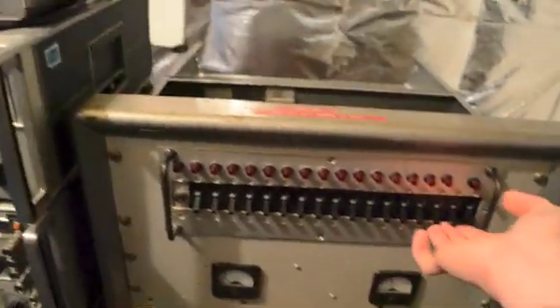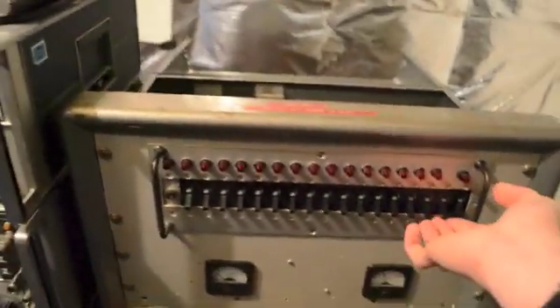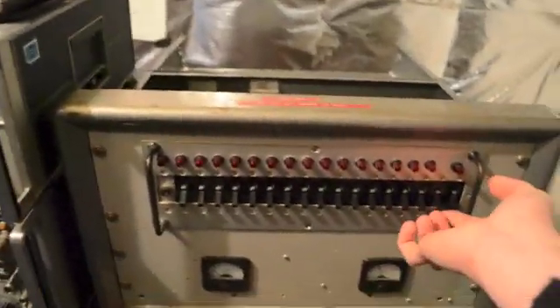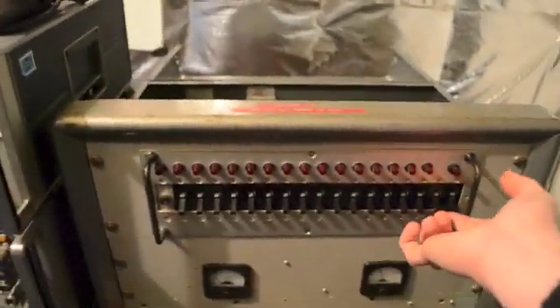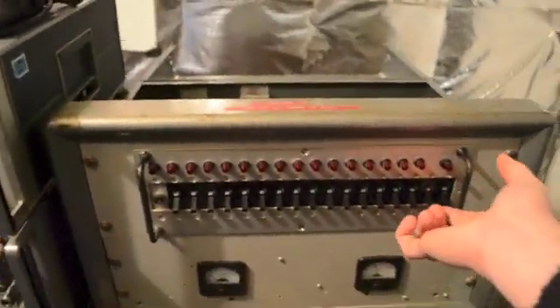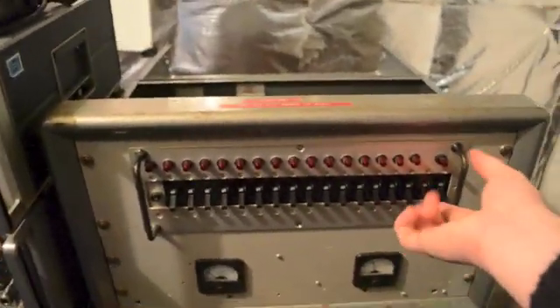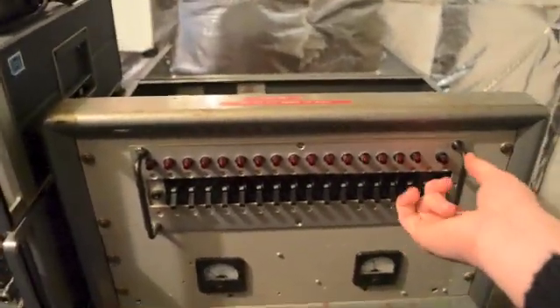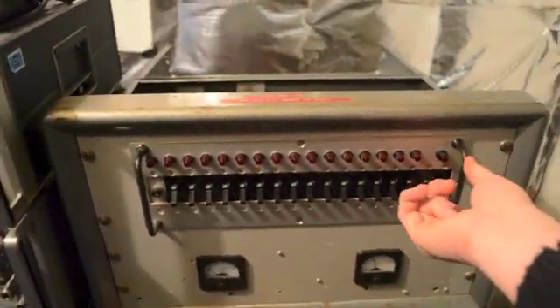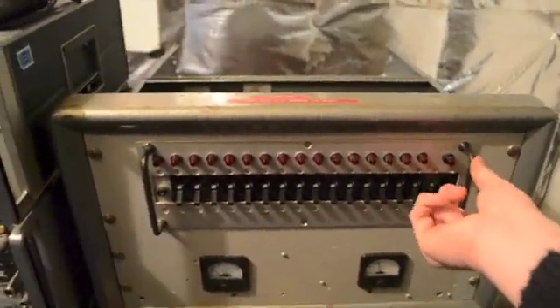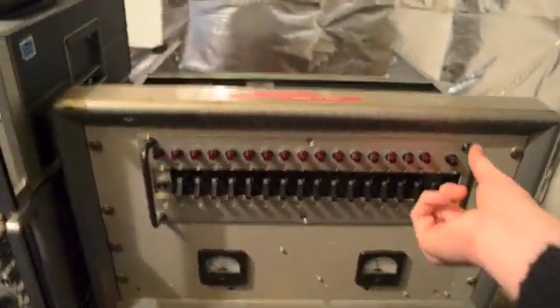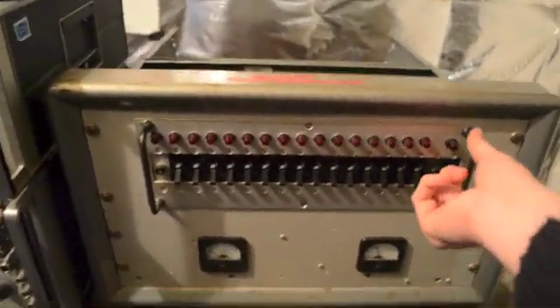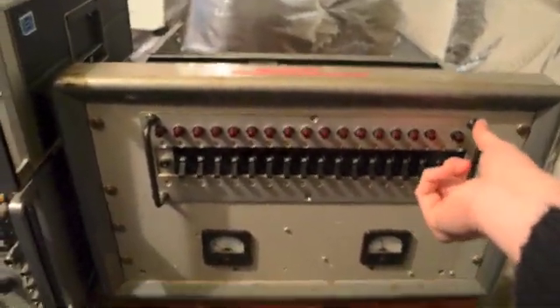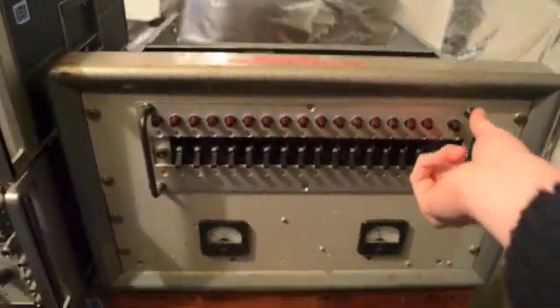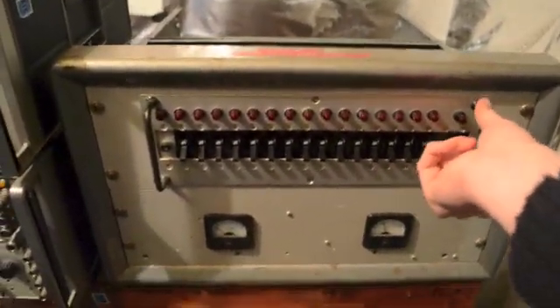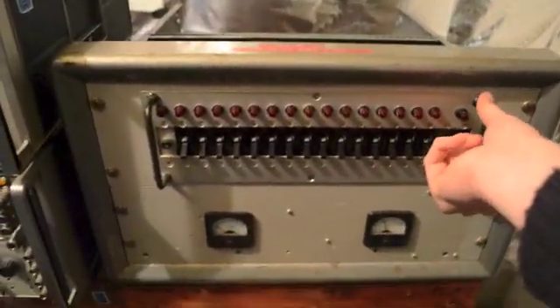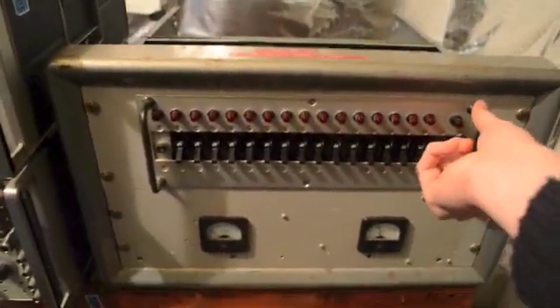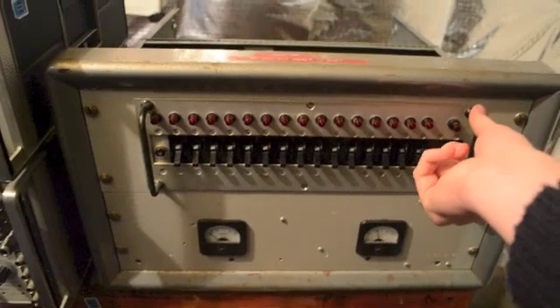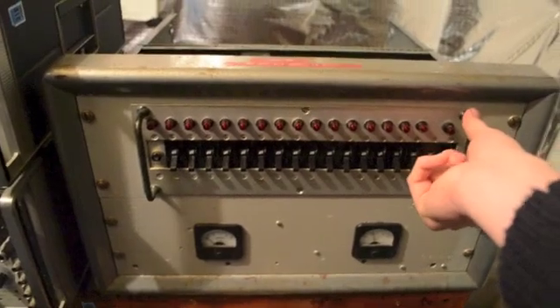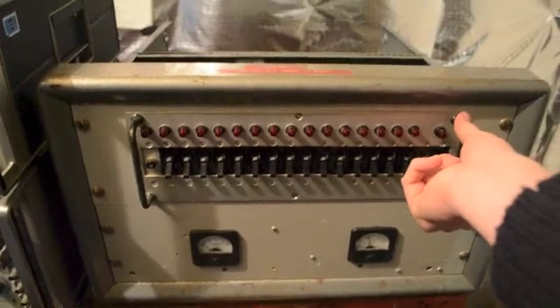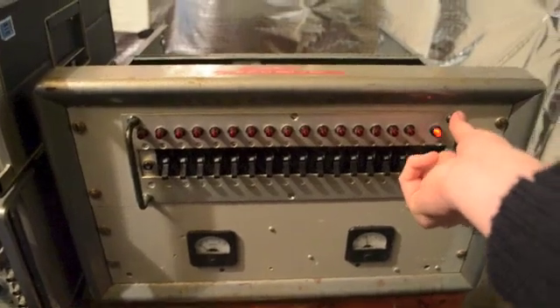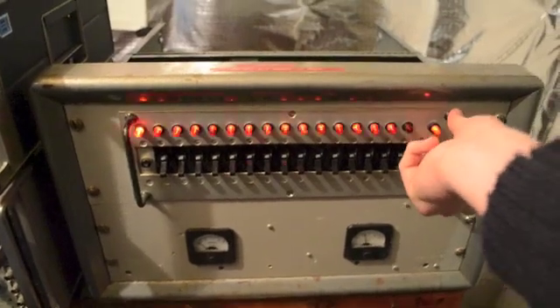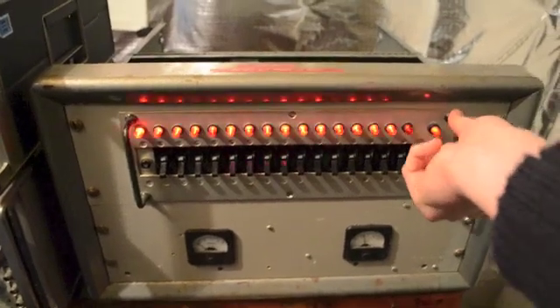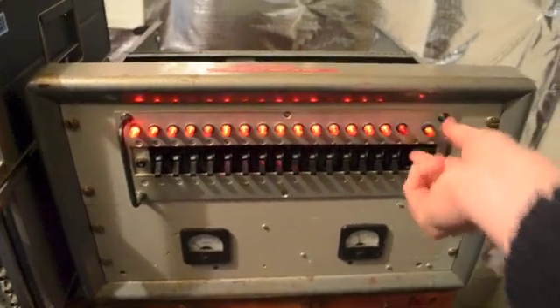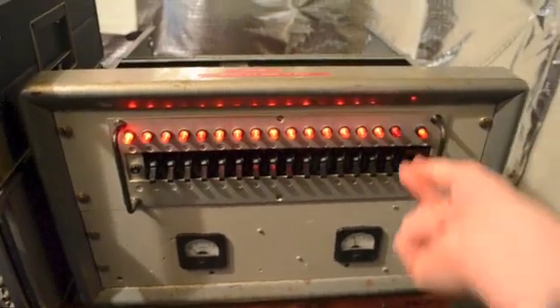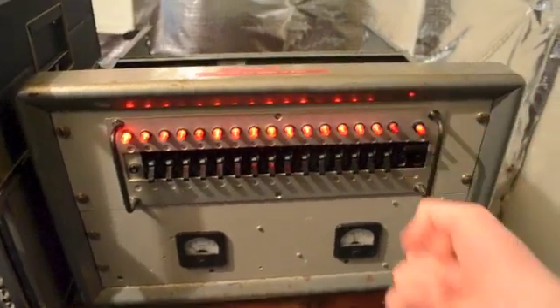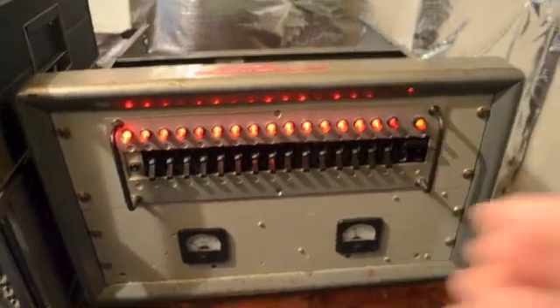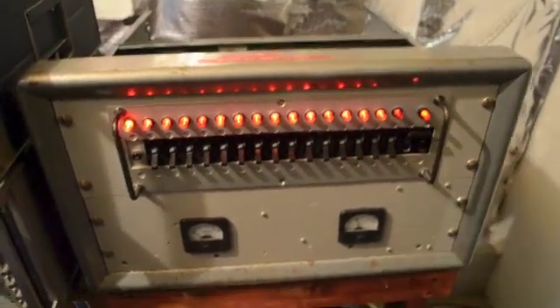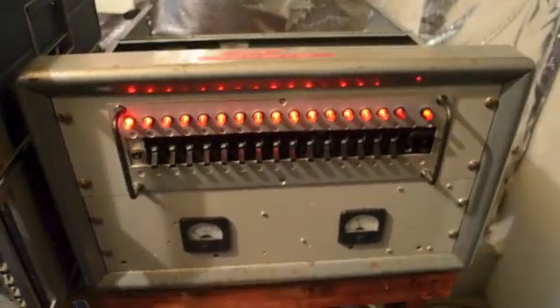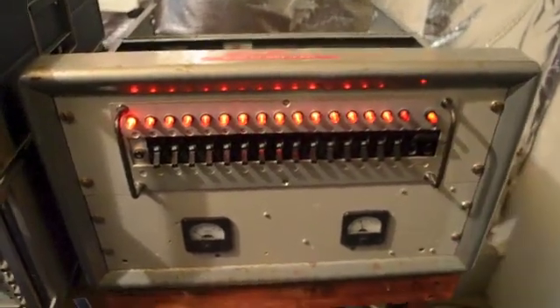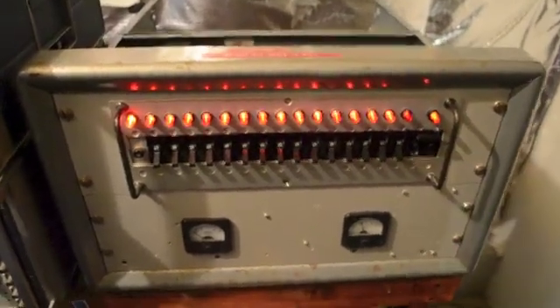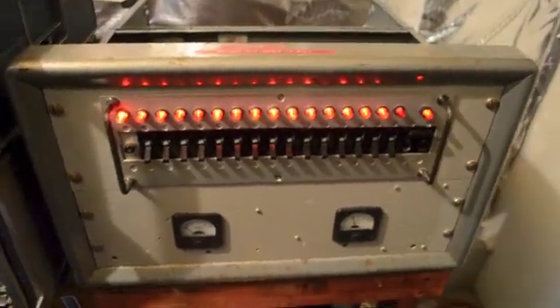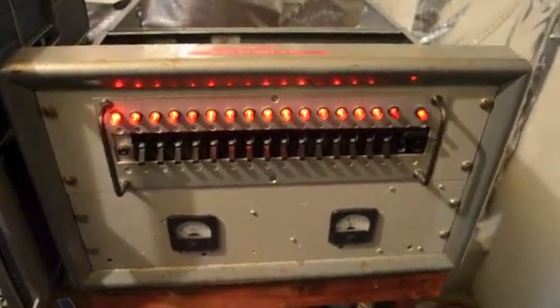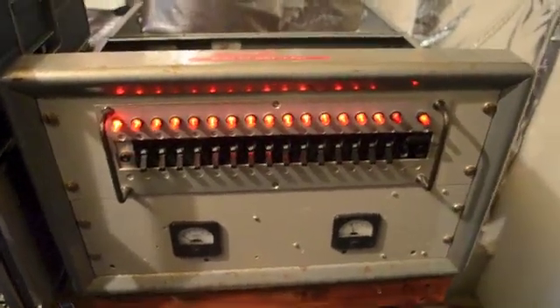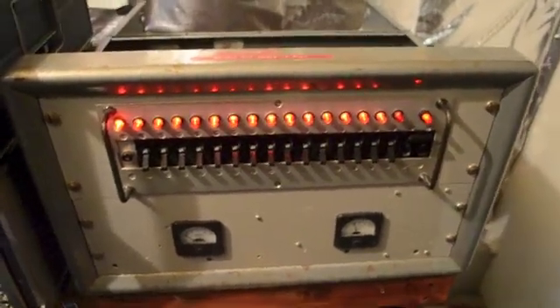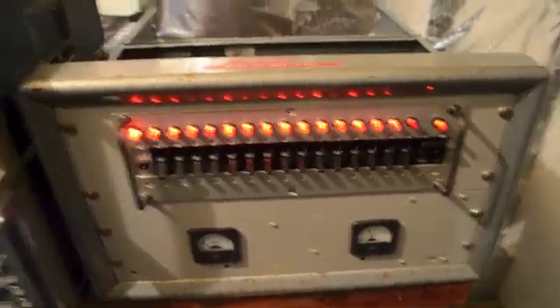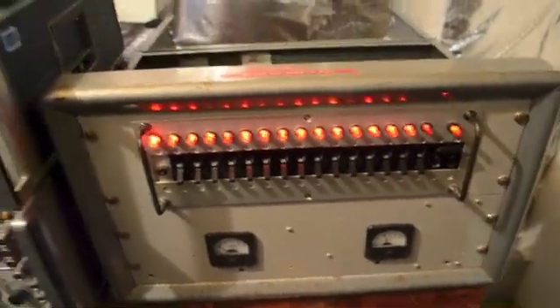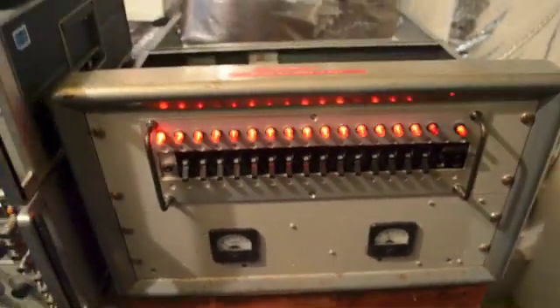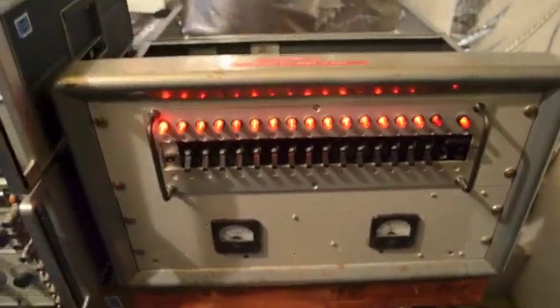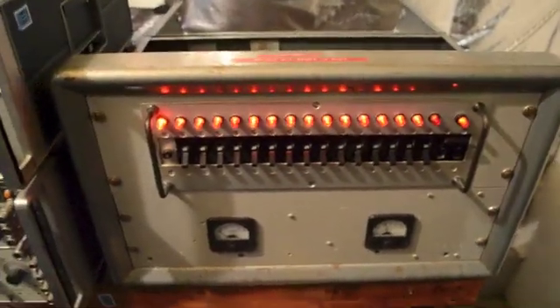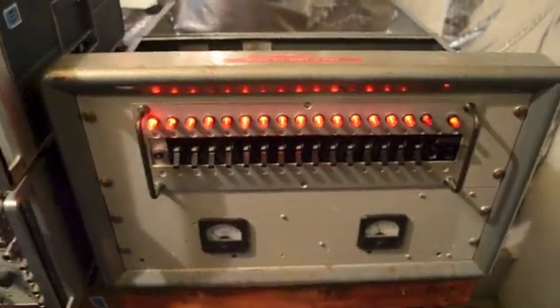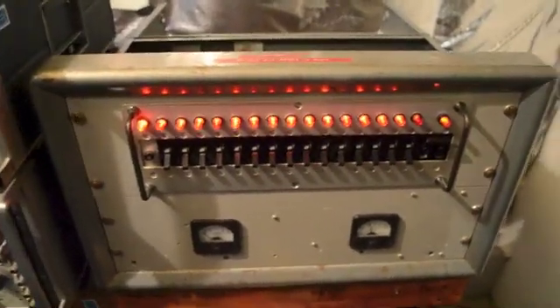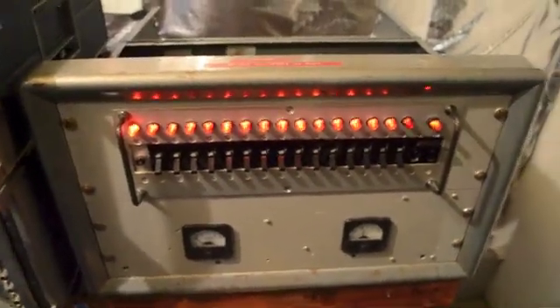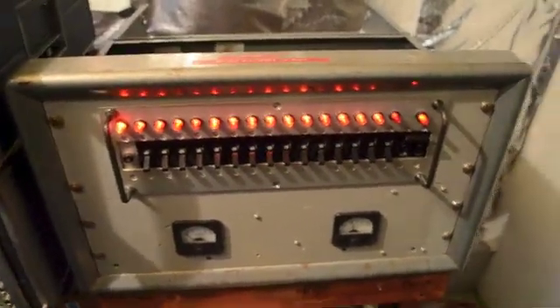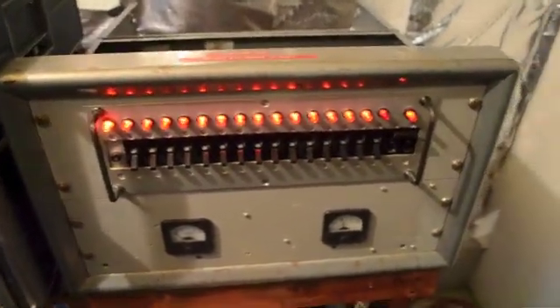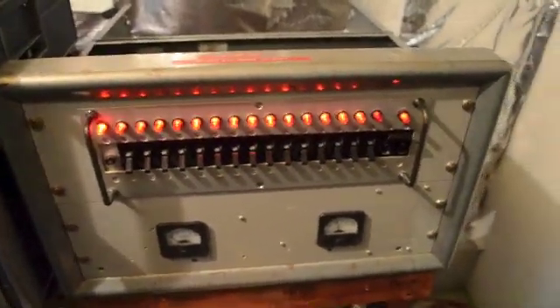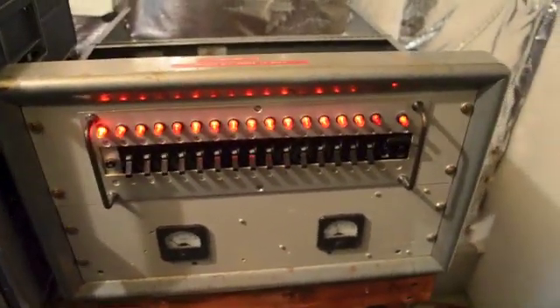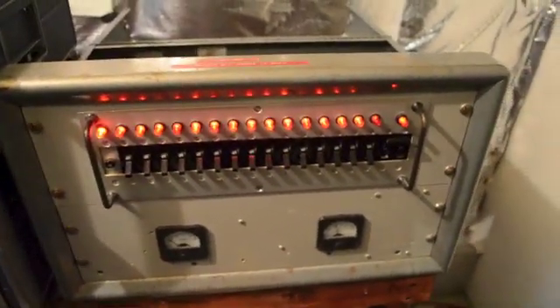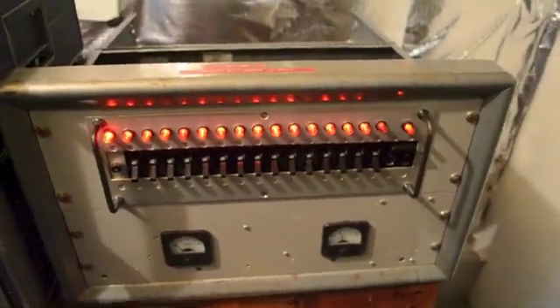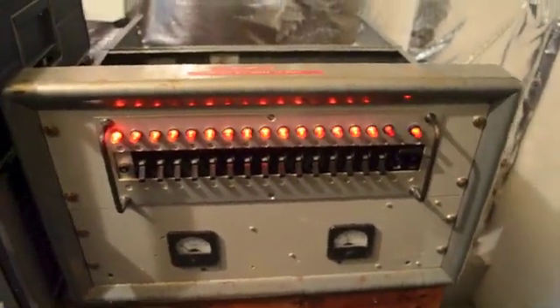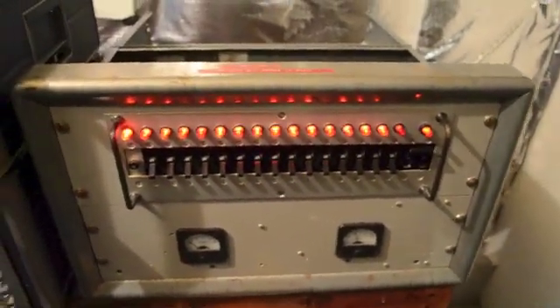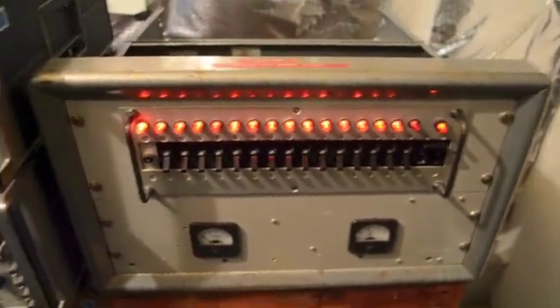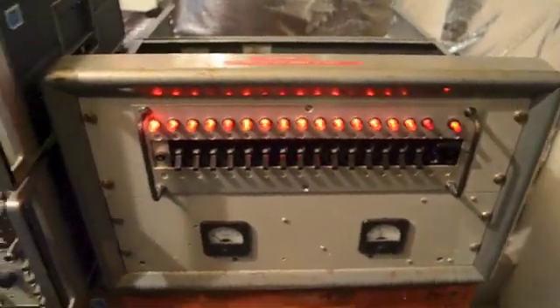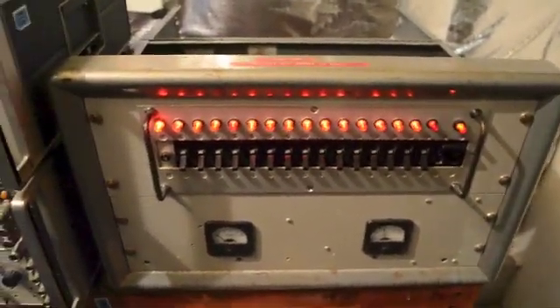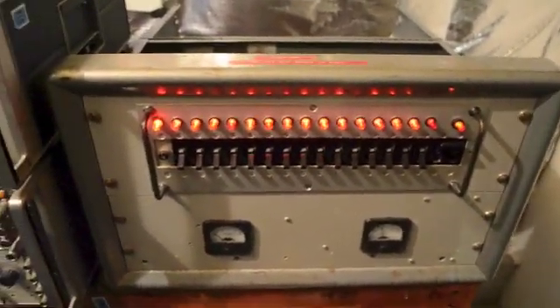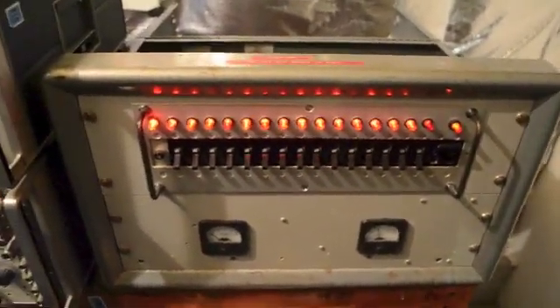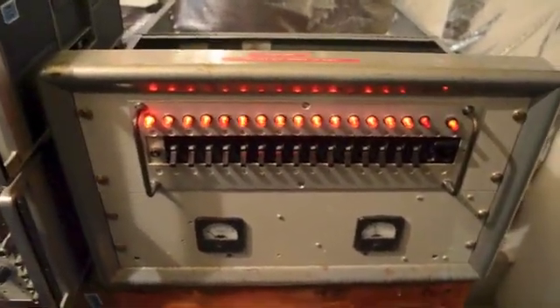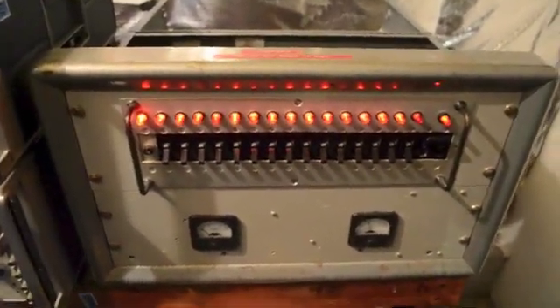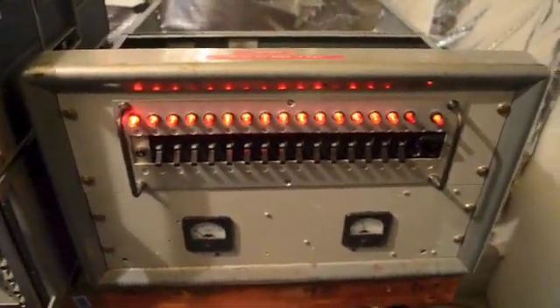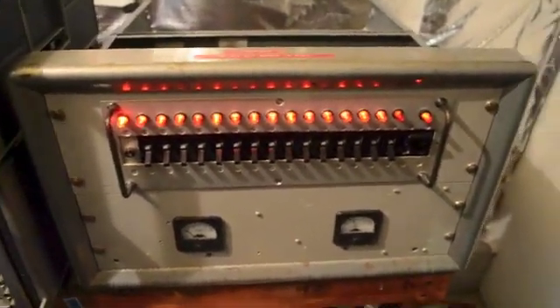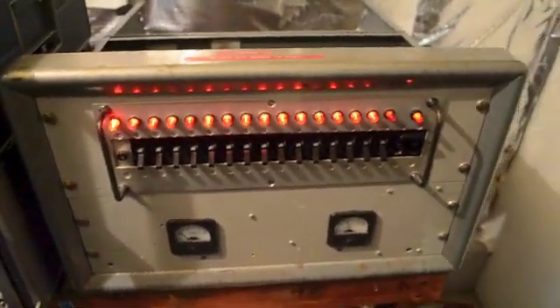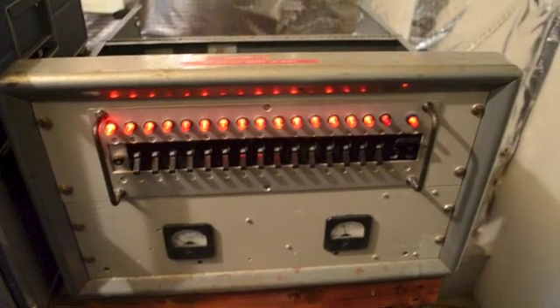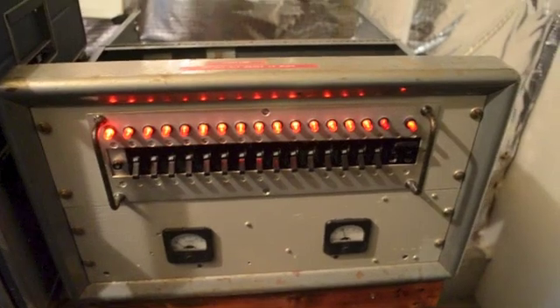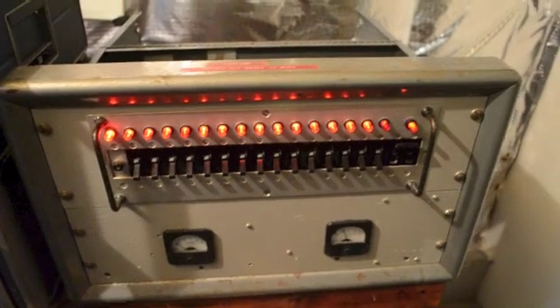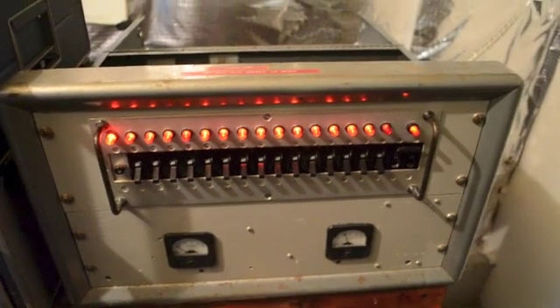So that concludes my switch box here, or rather the power distribution panel. Hope you enjoyed it.